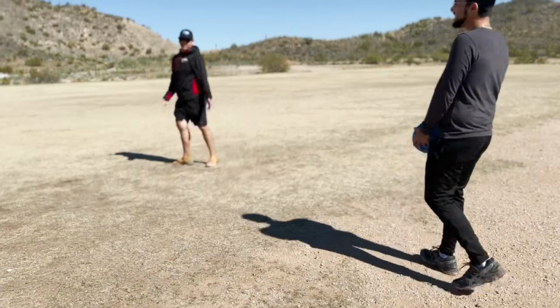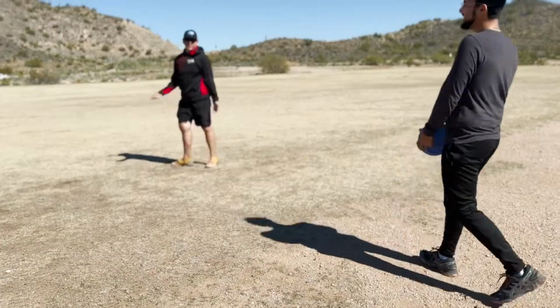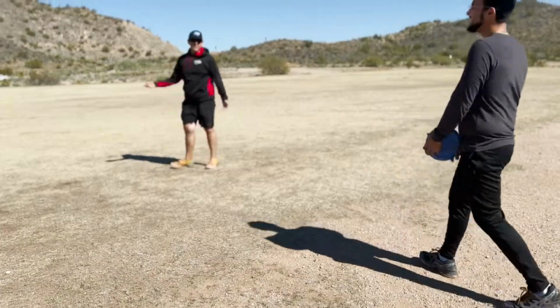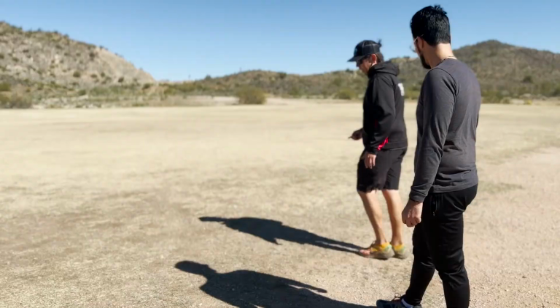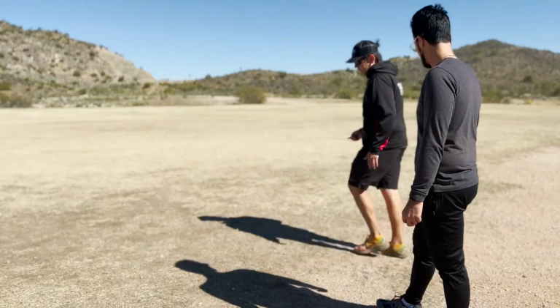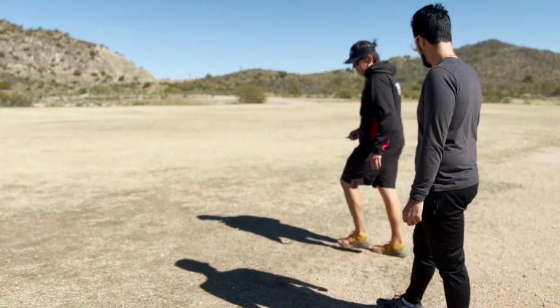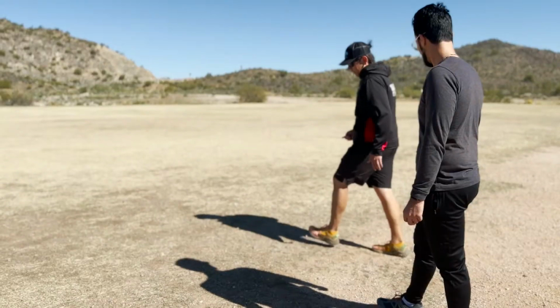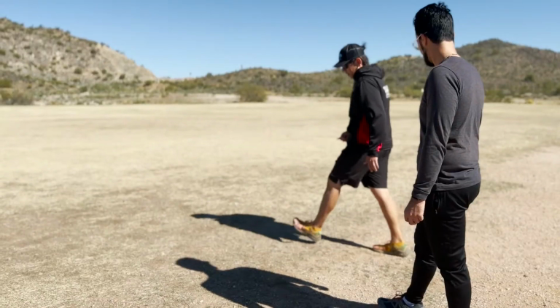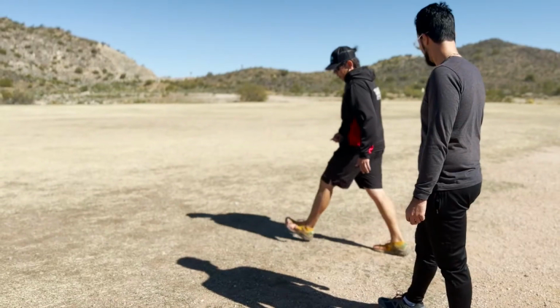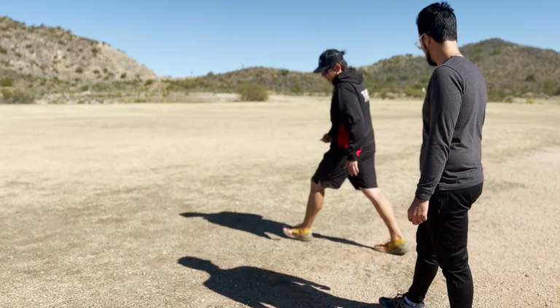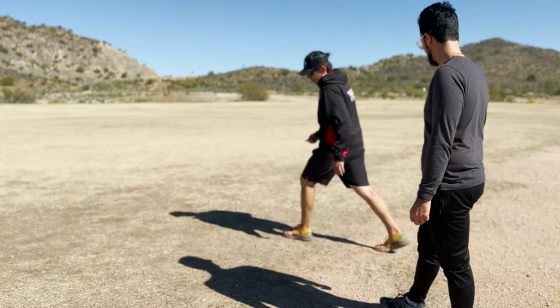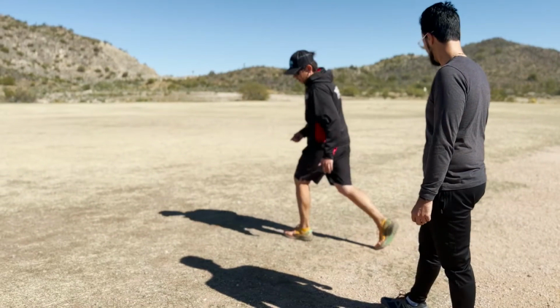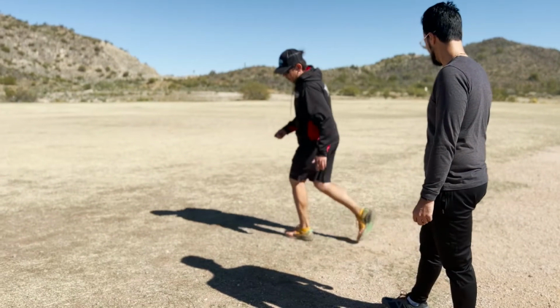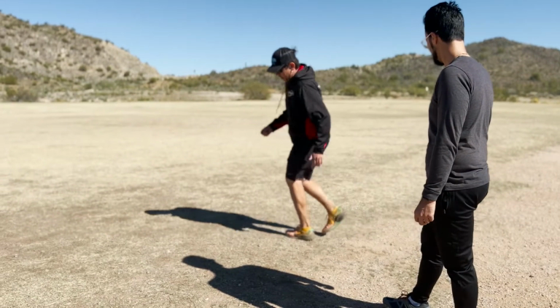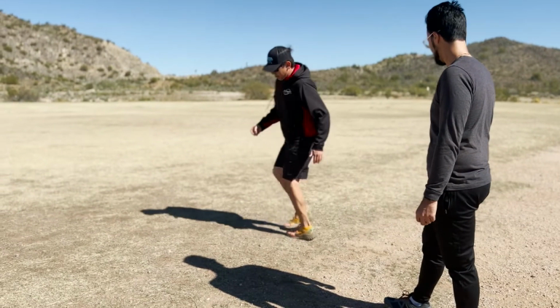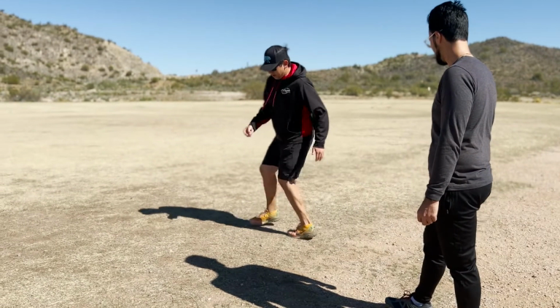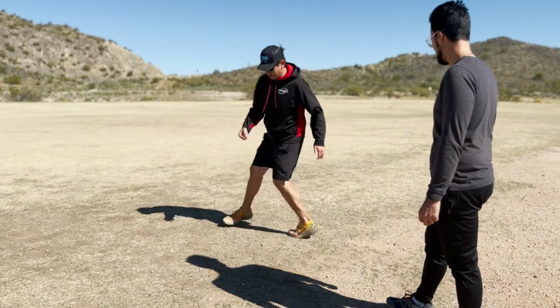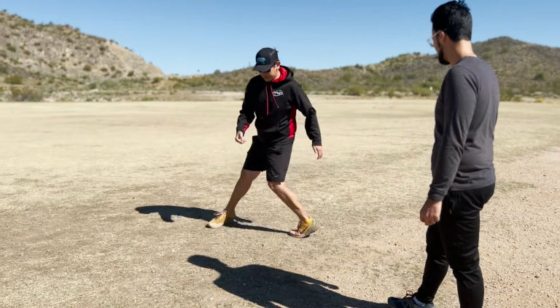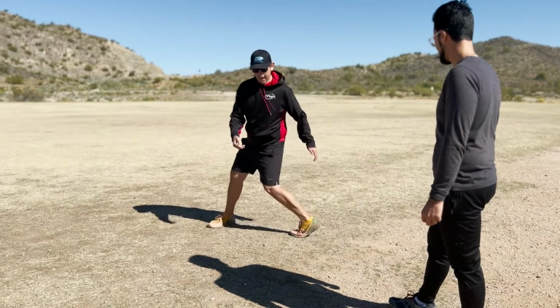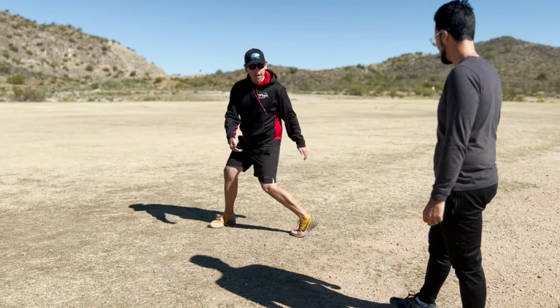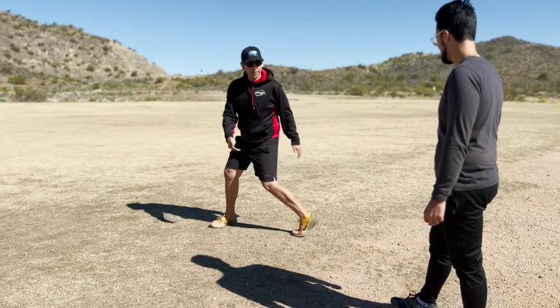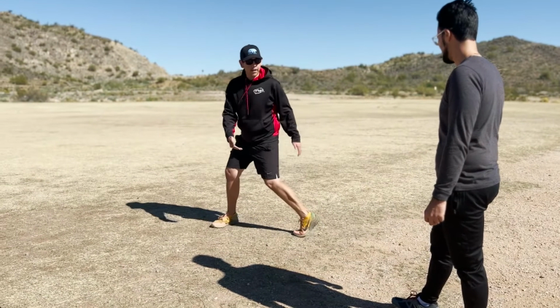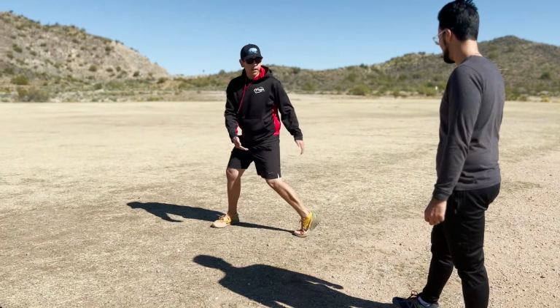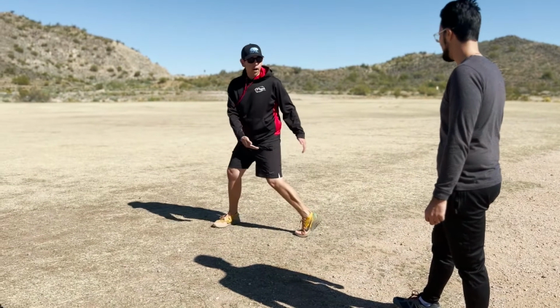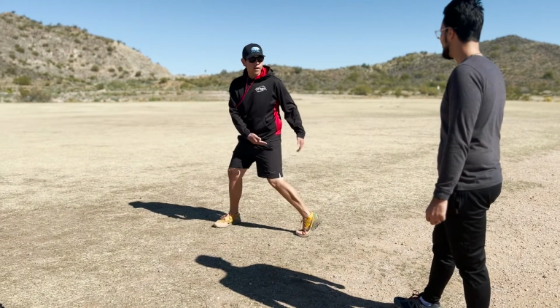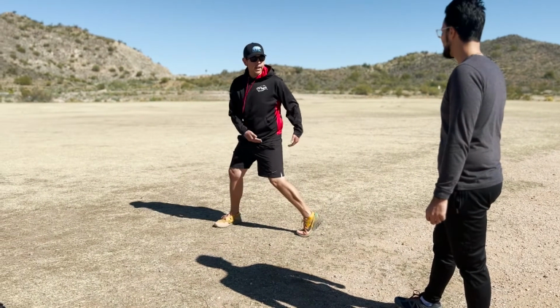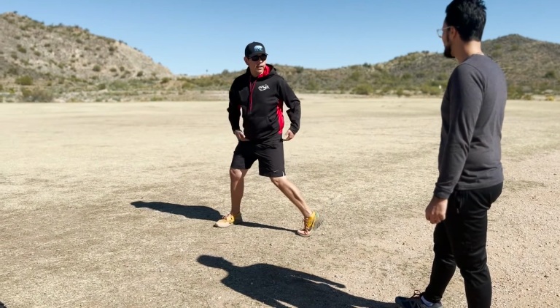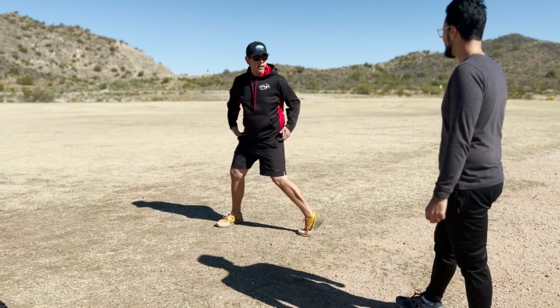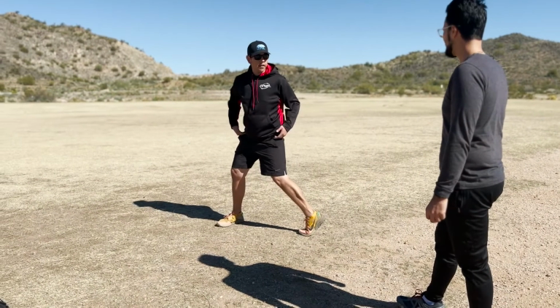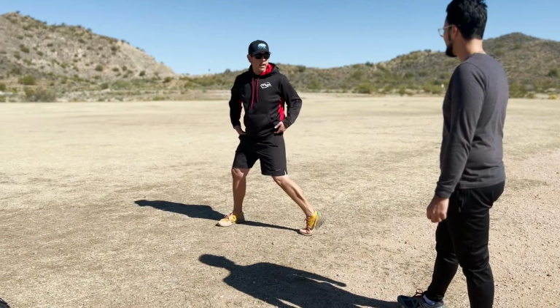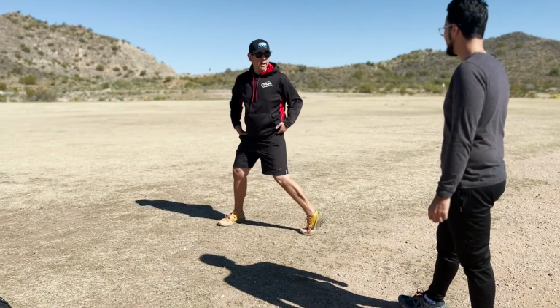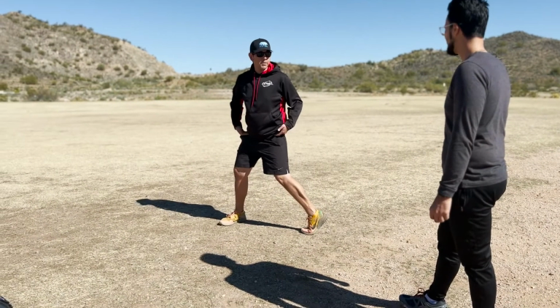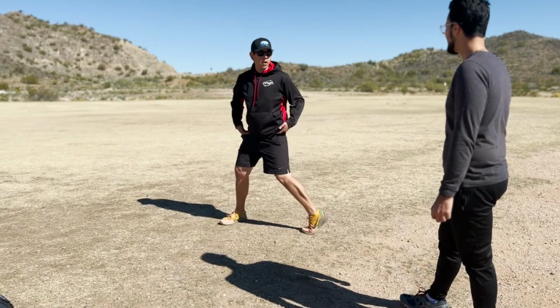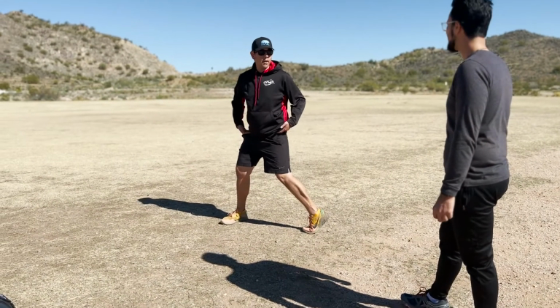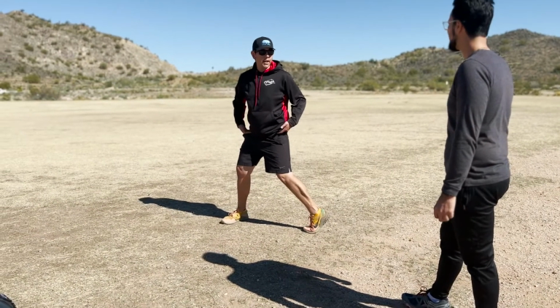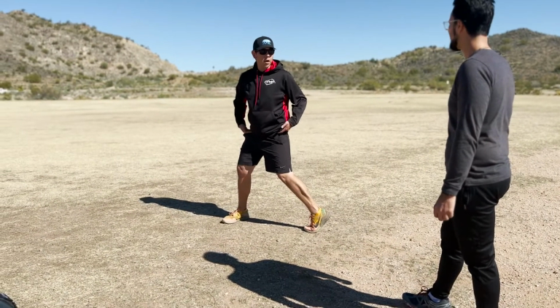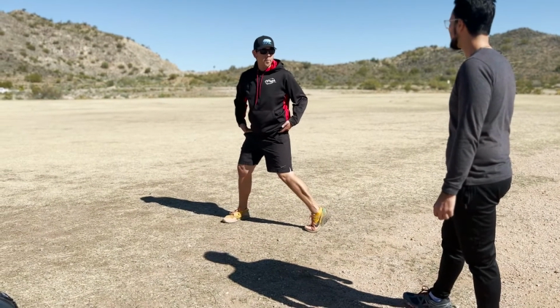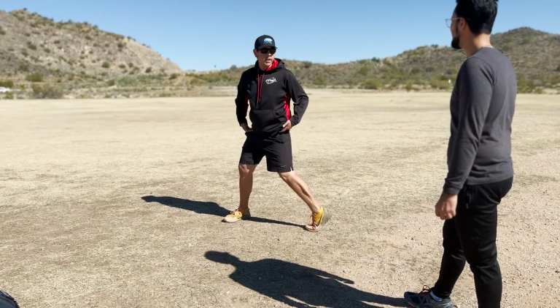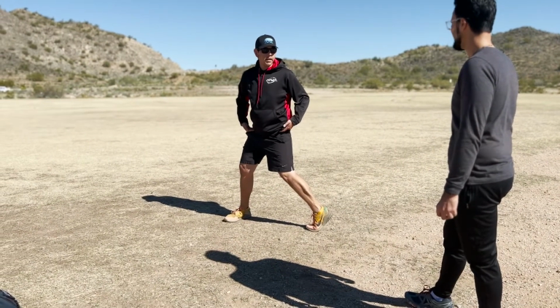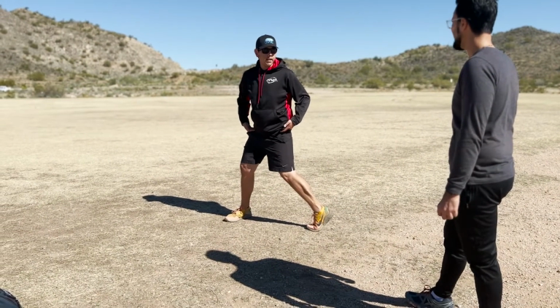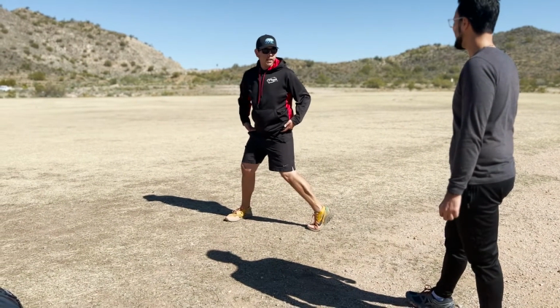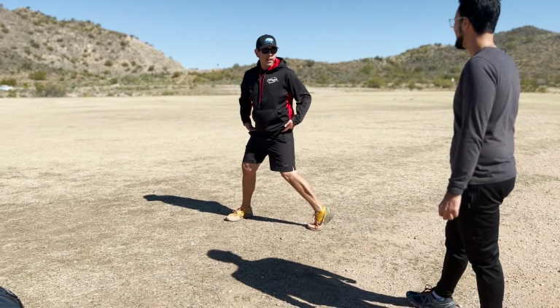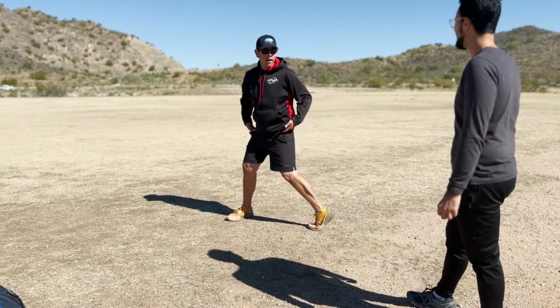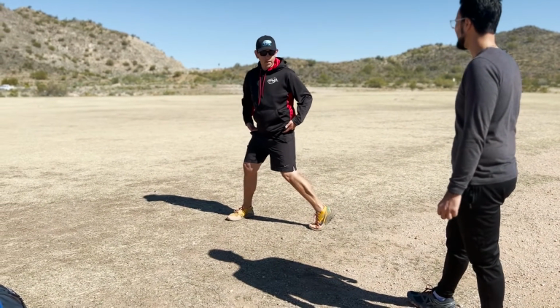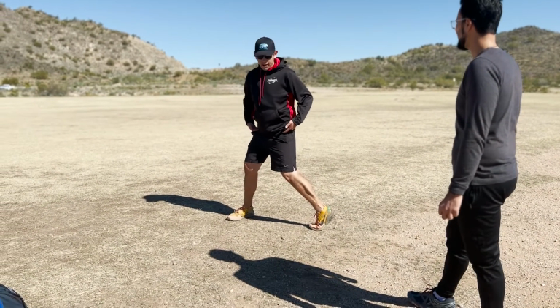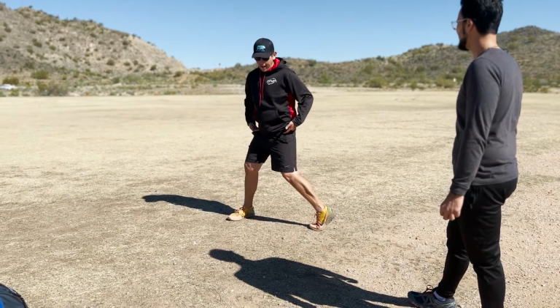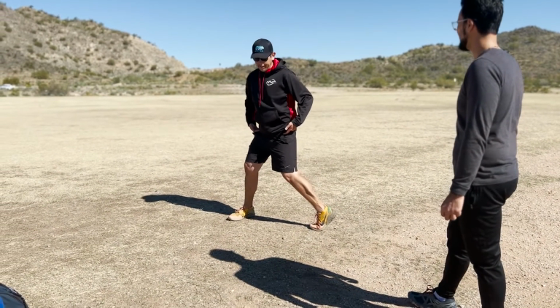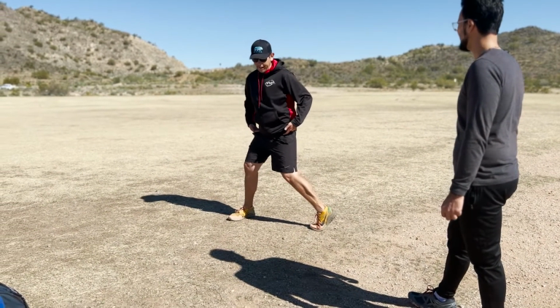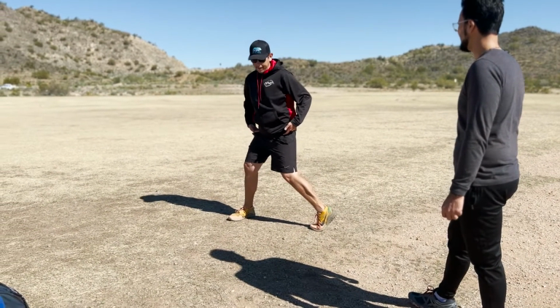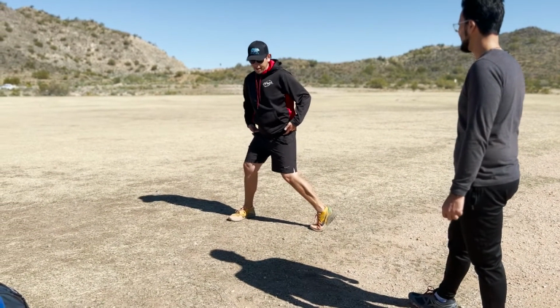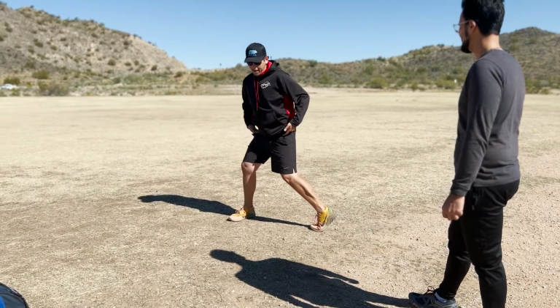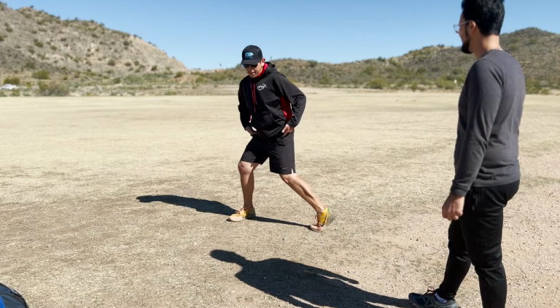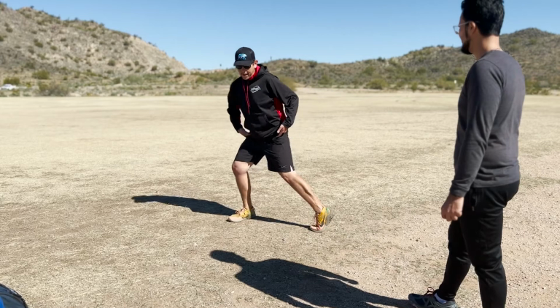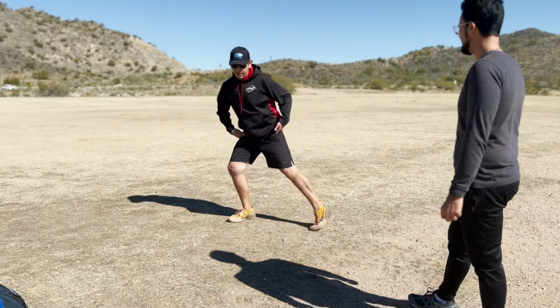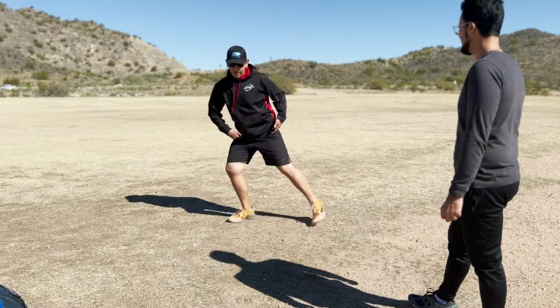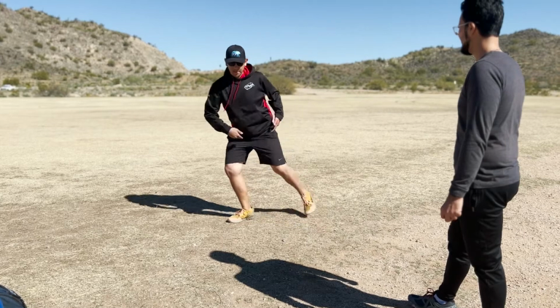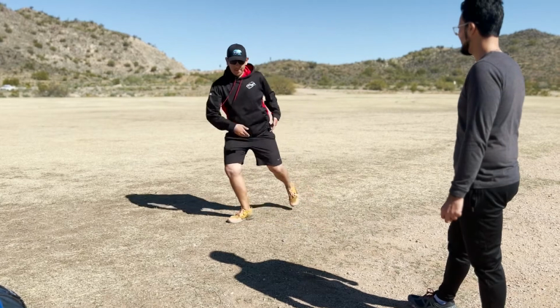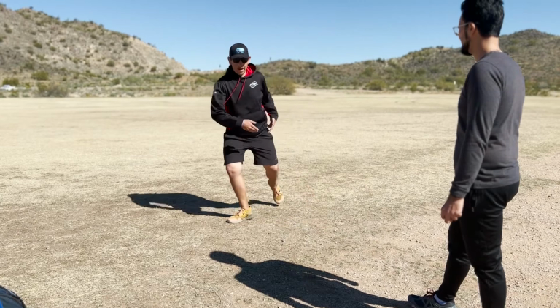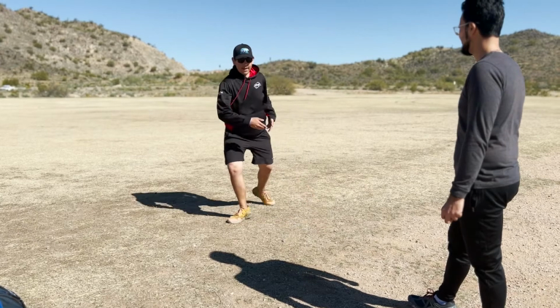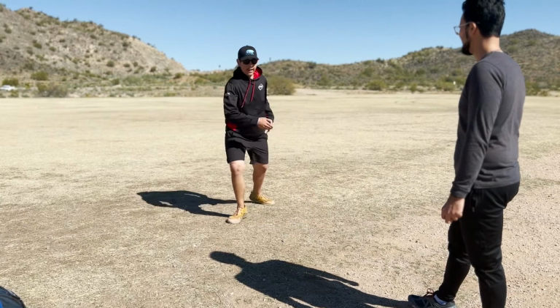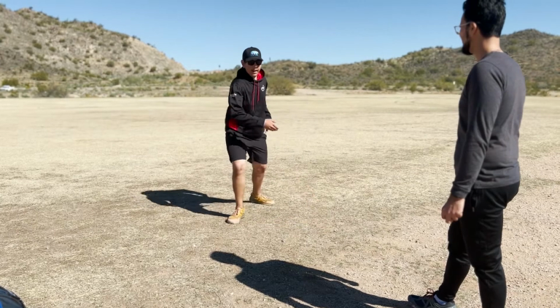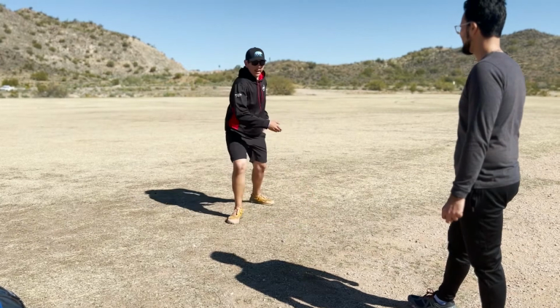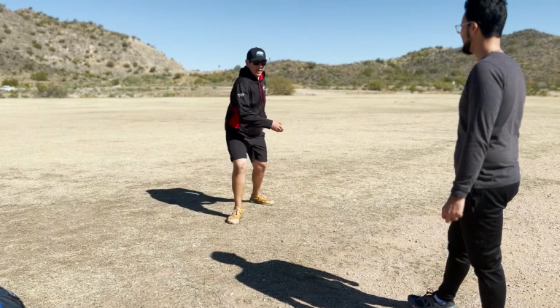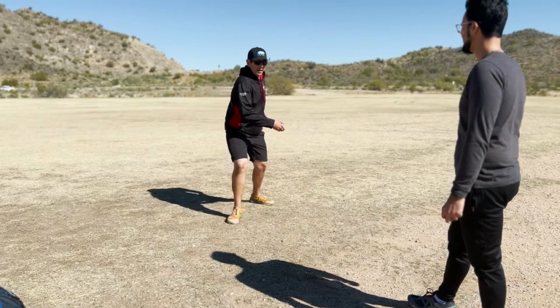I do apologize for the audio — I had some technical difficulties — but you can still see the x-step Jordan was teaching me.